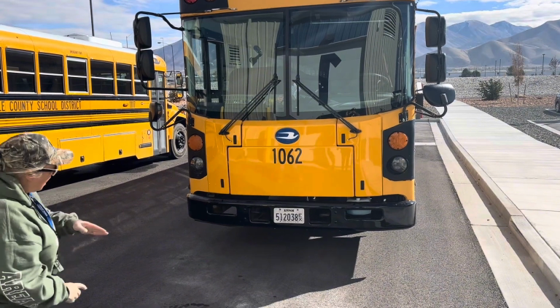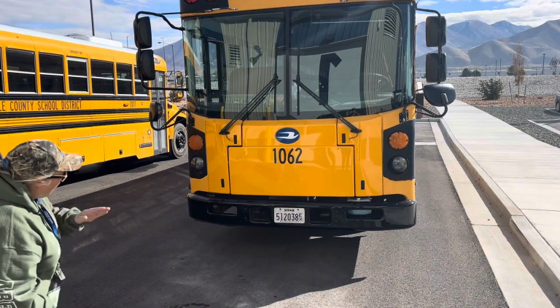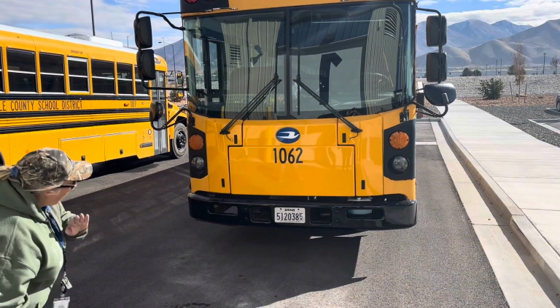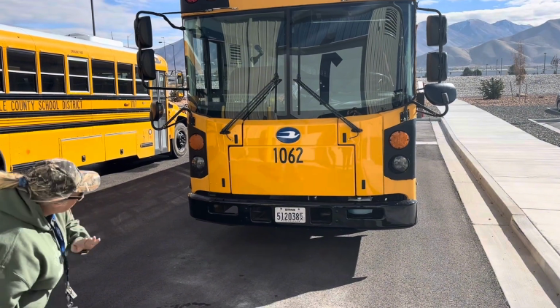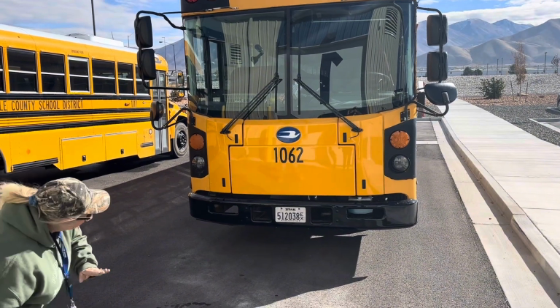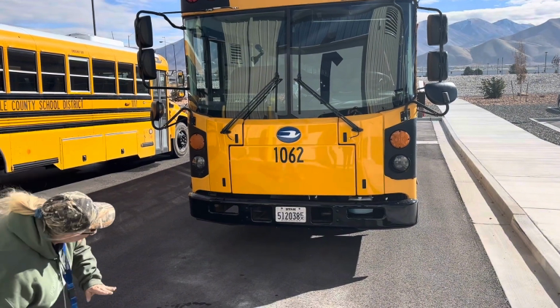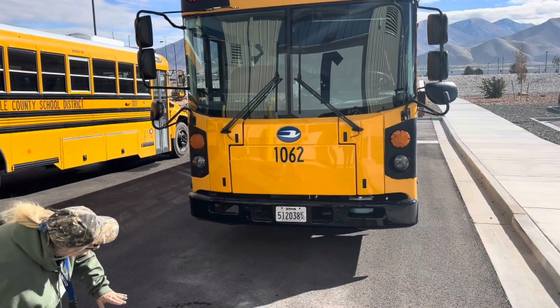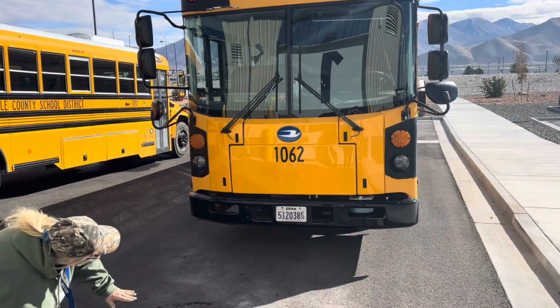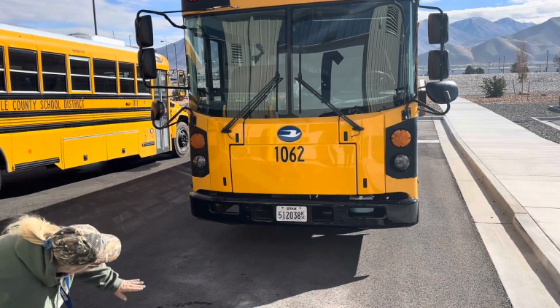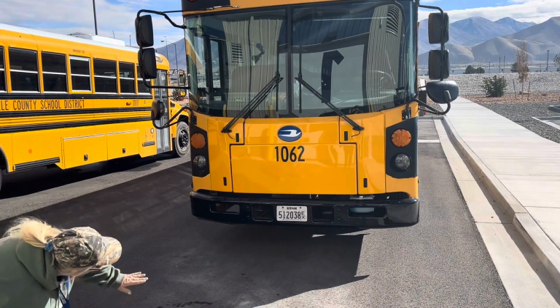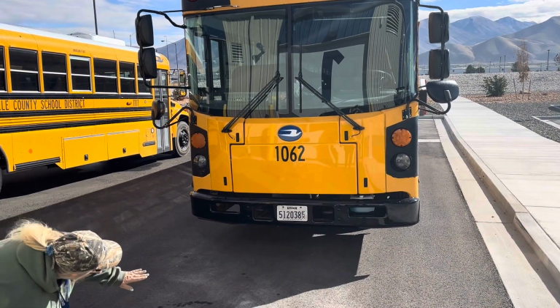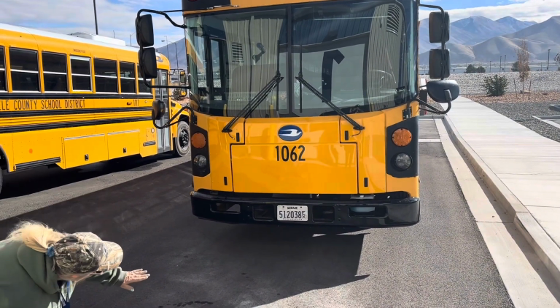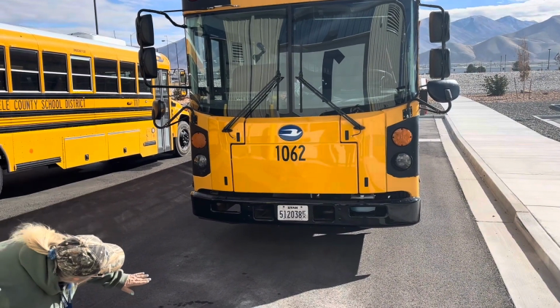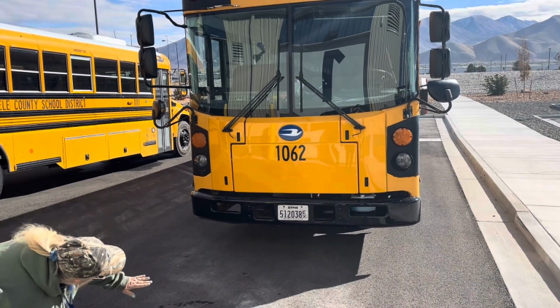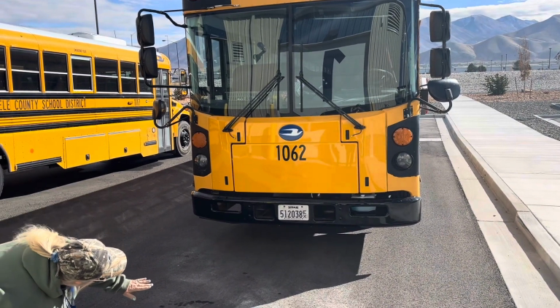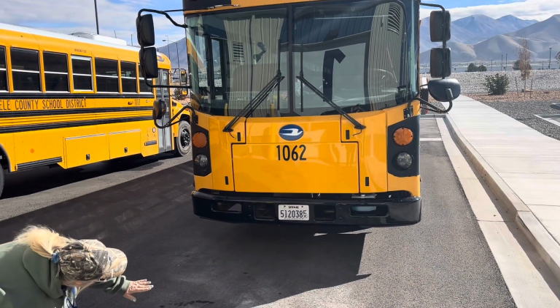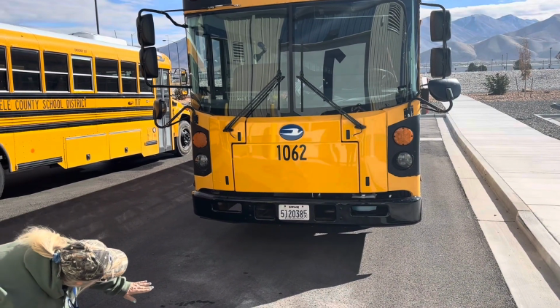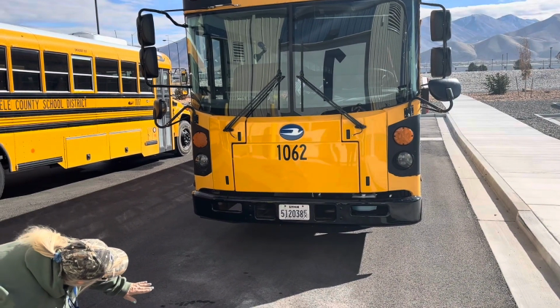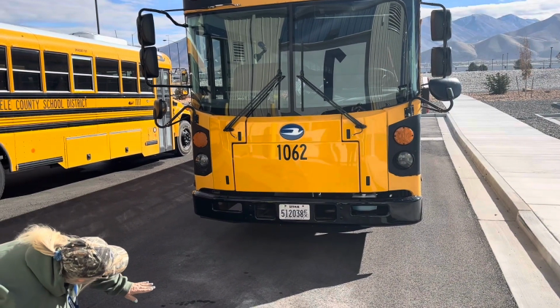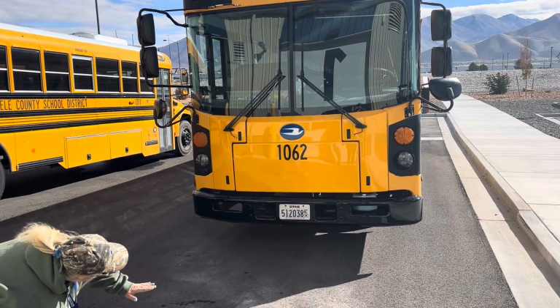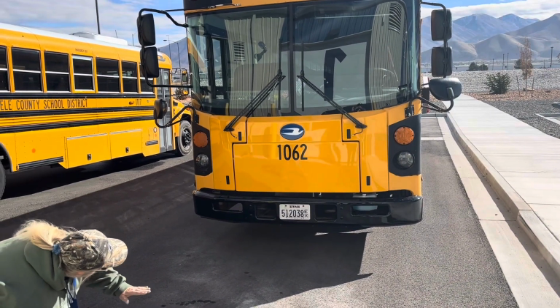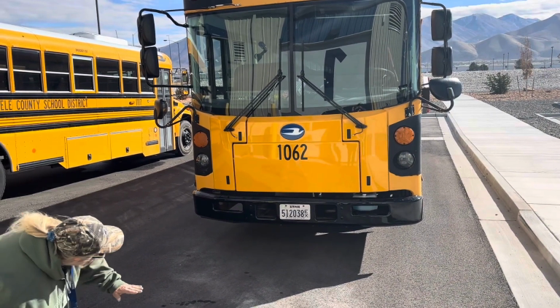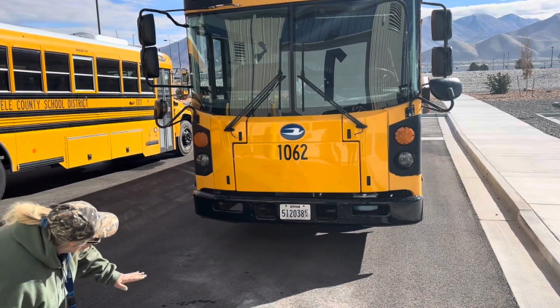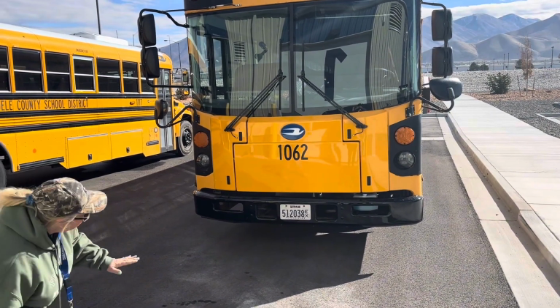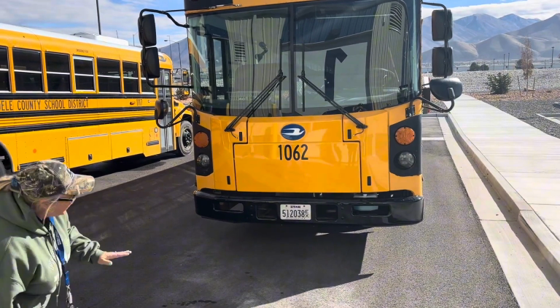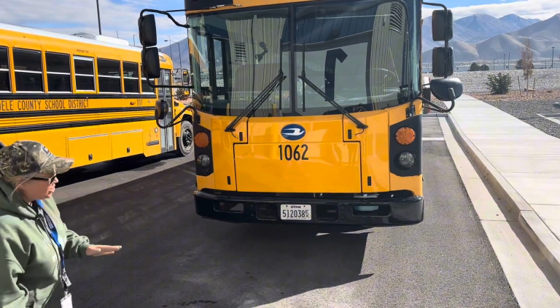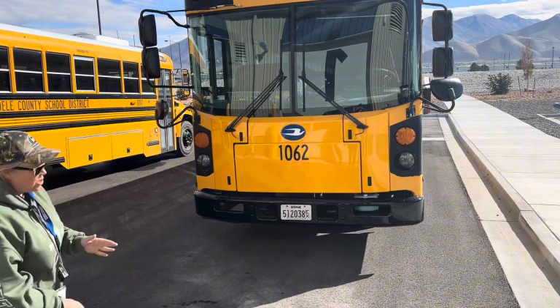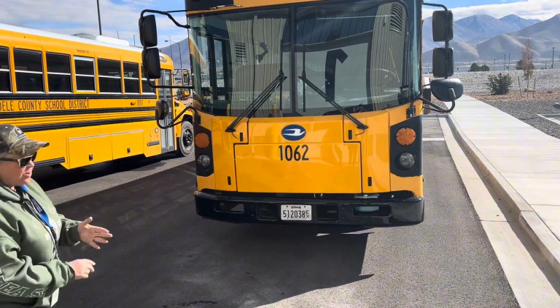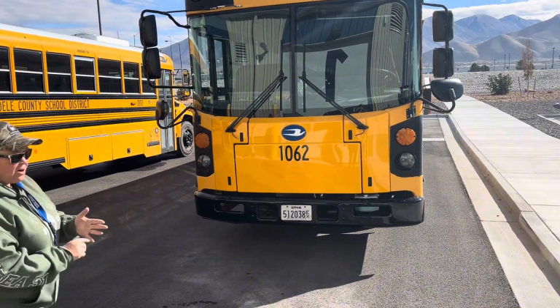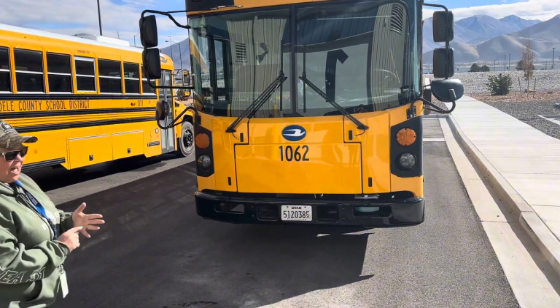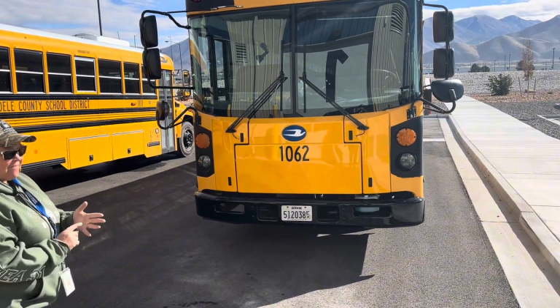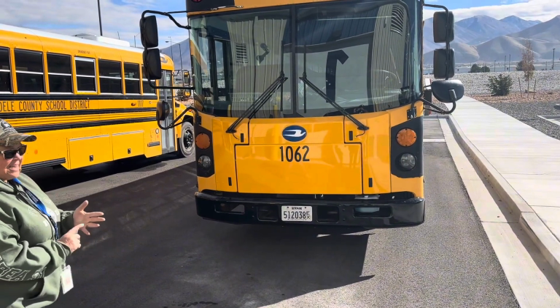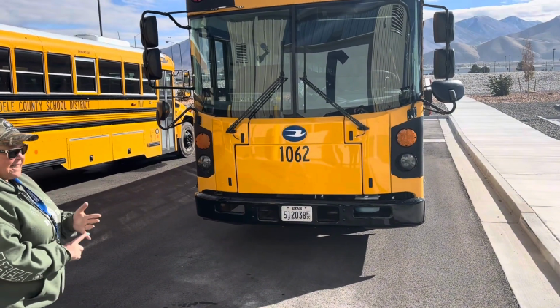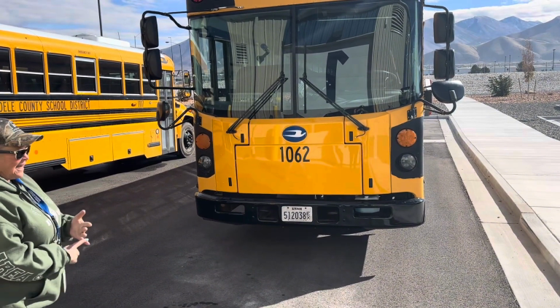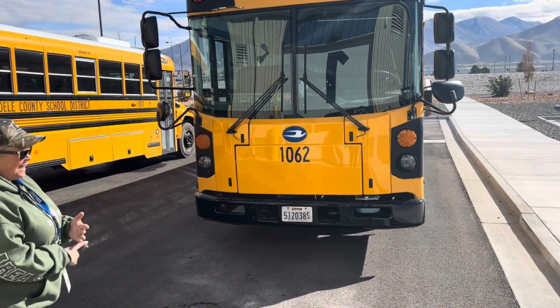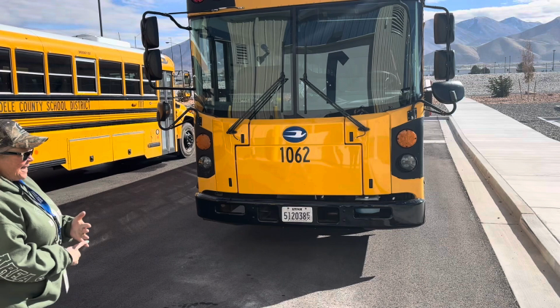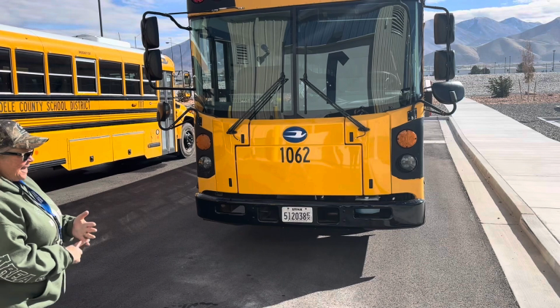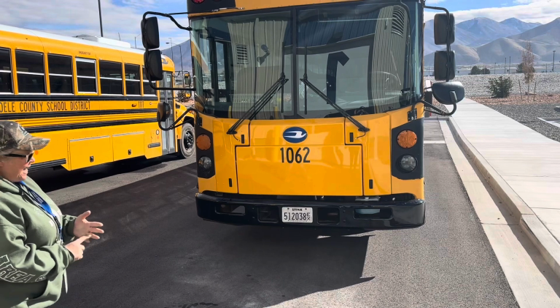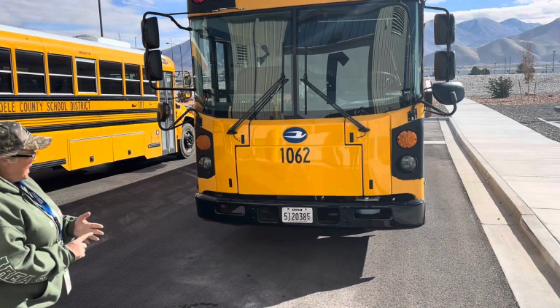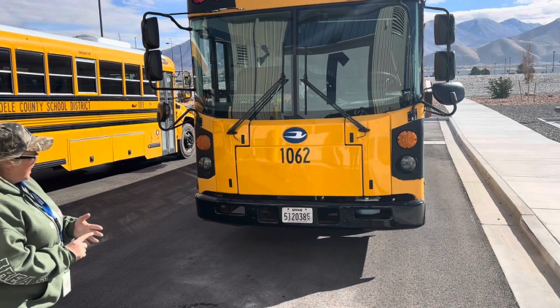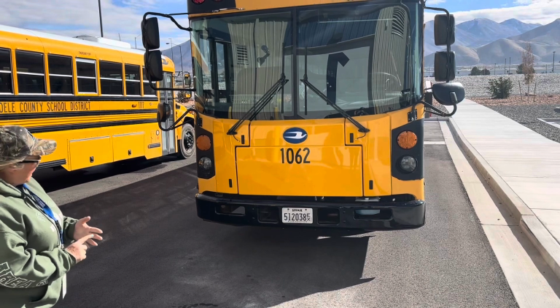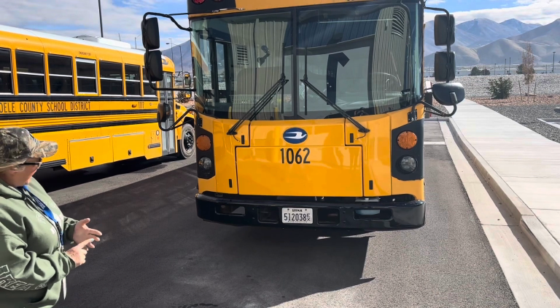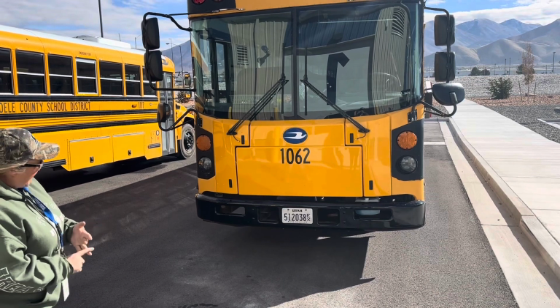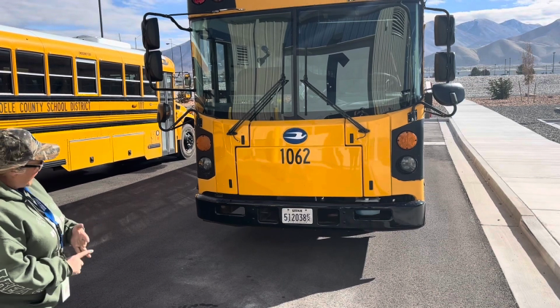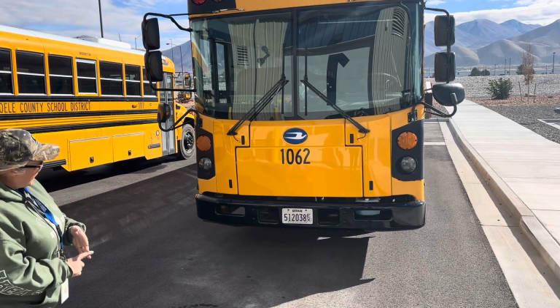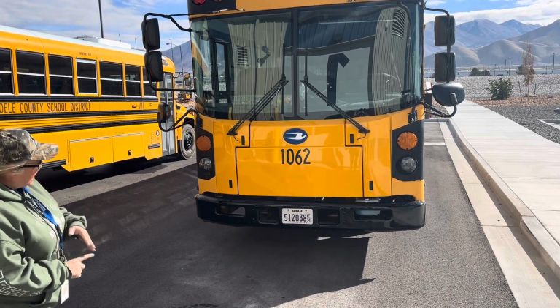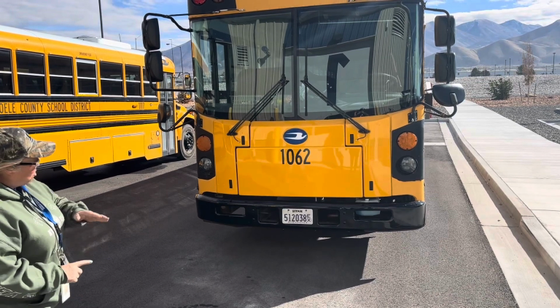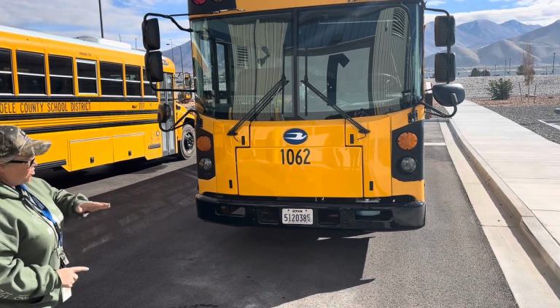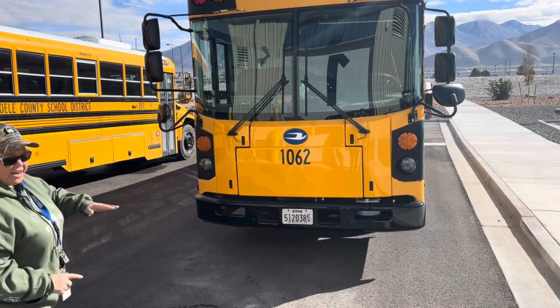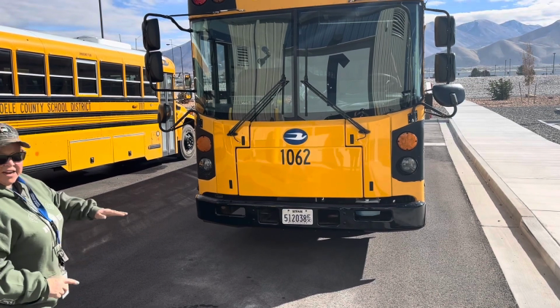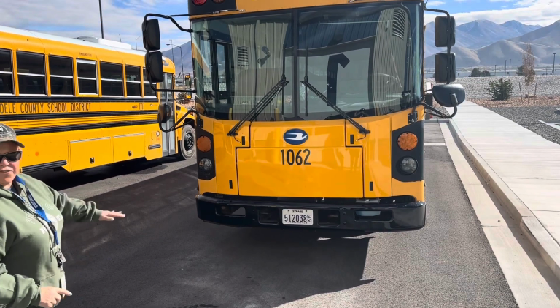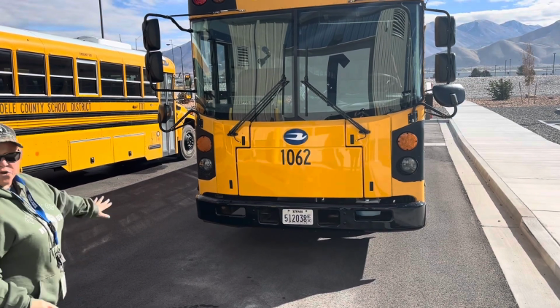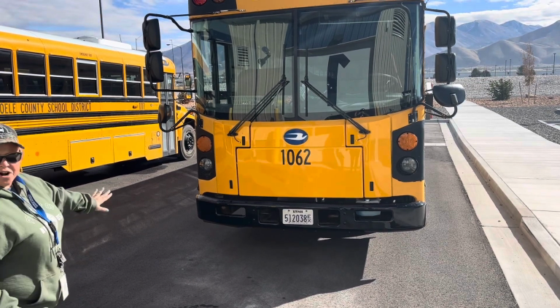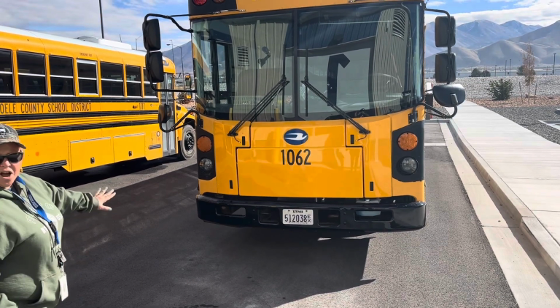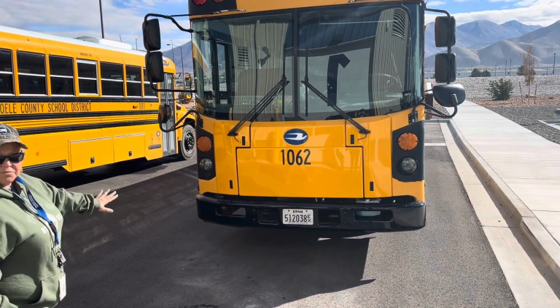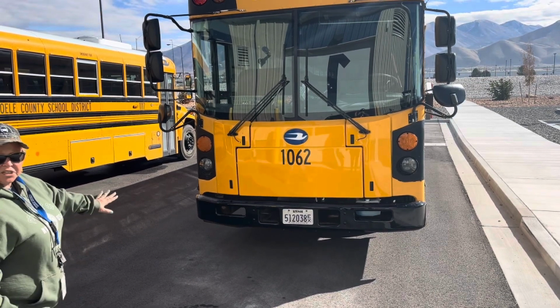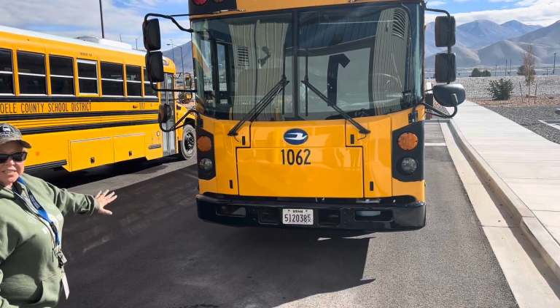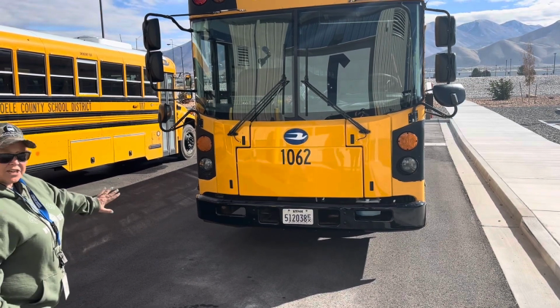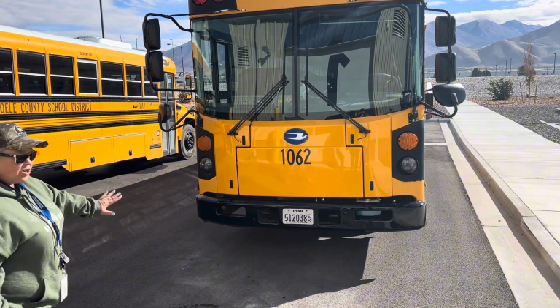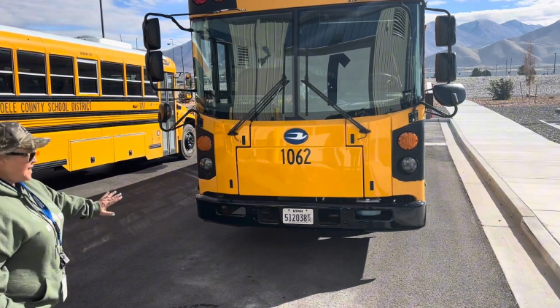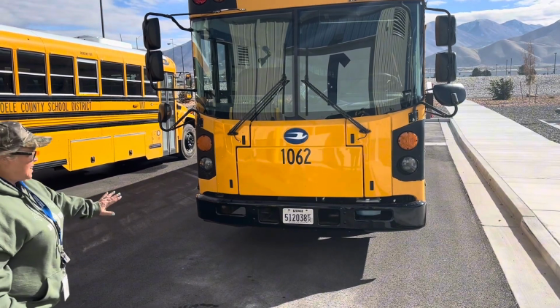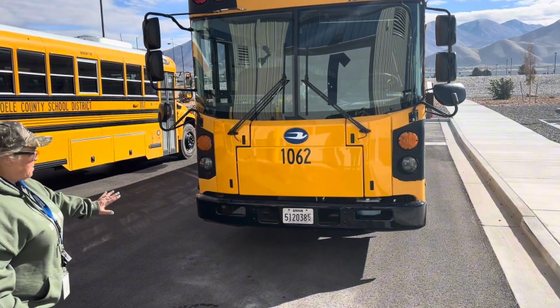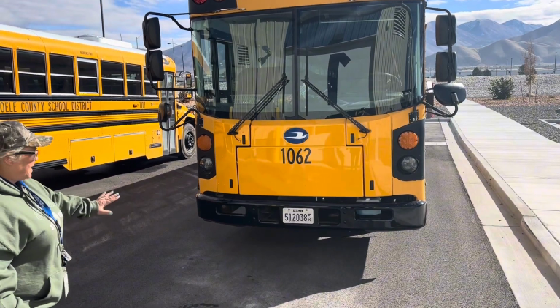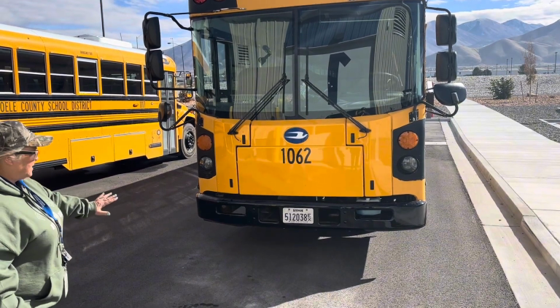I'm also looking under the bus. I want to make sure that we don't have anything leaking, hanging, or any foreign objects underneath the bus.